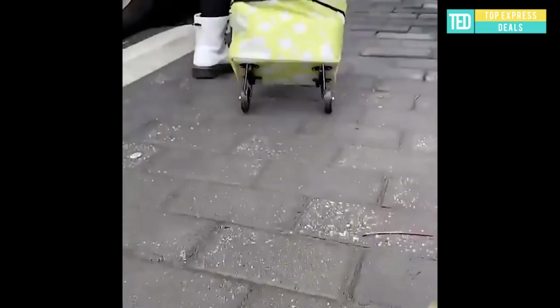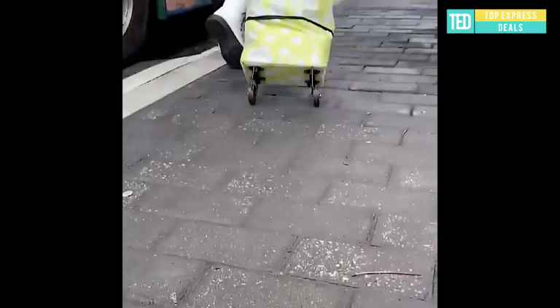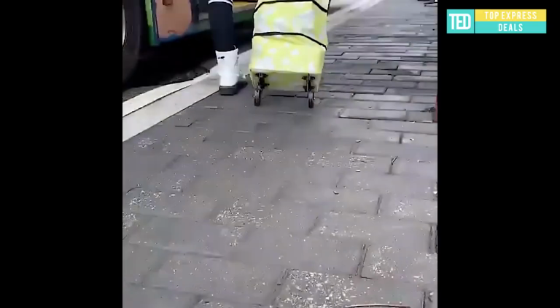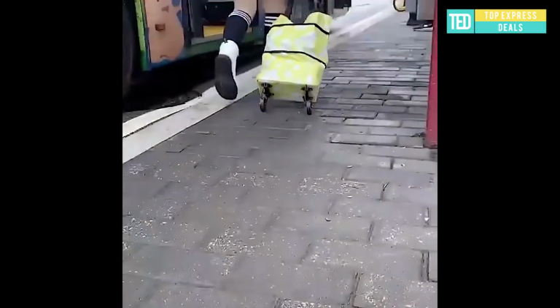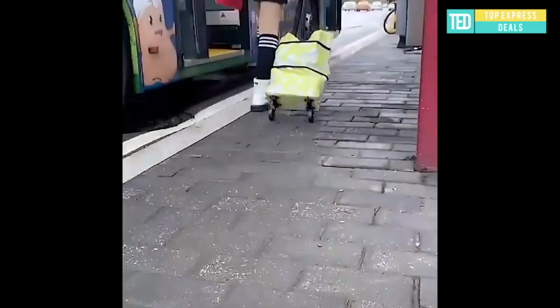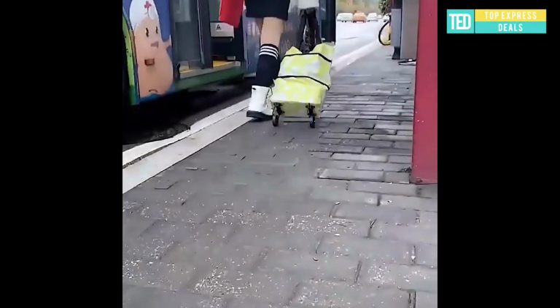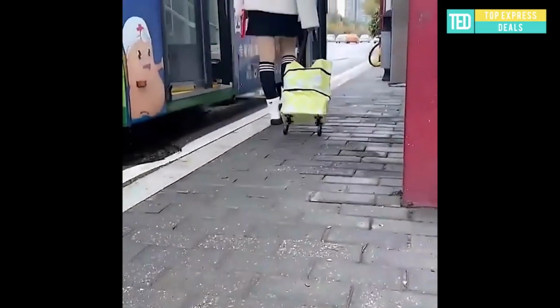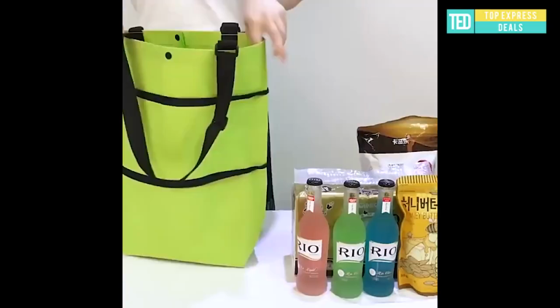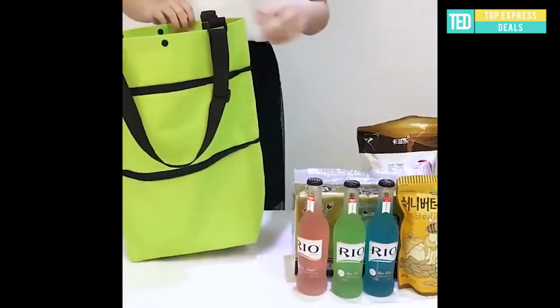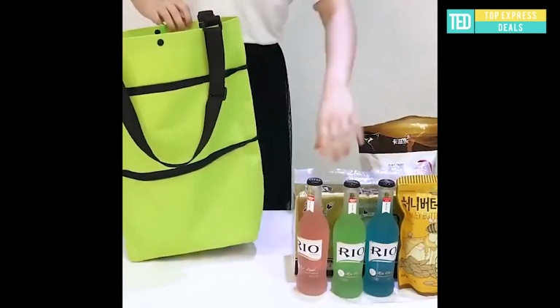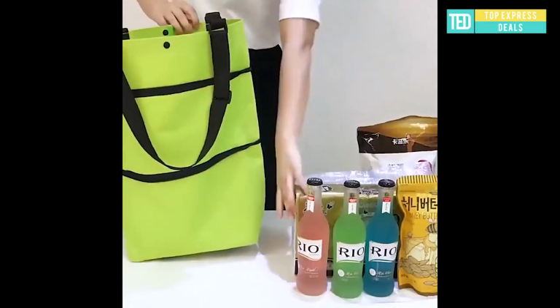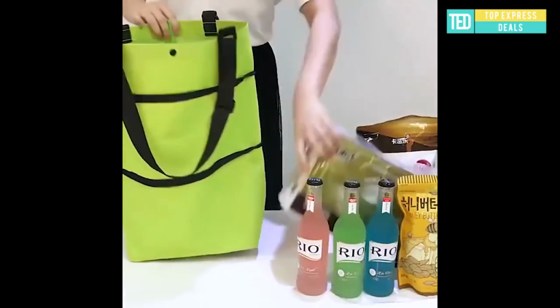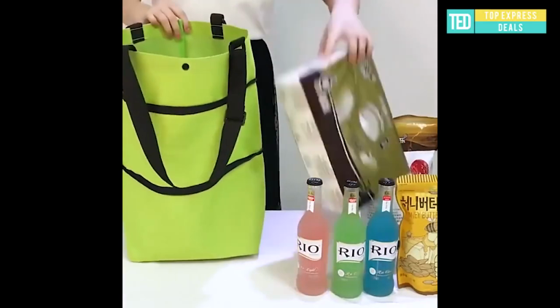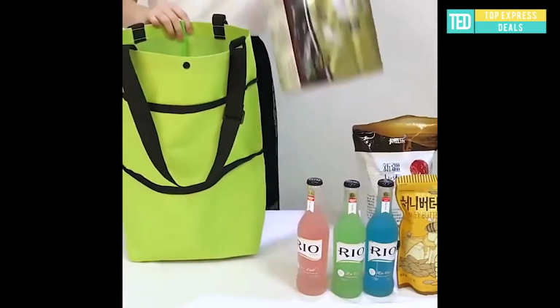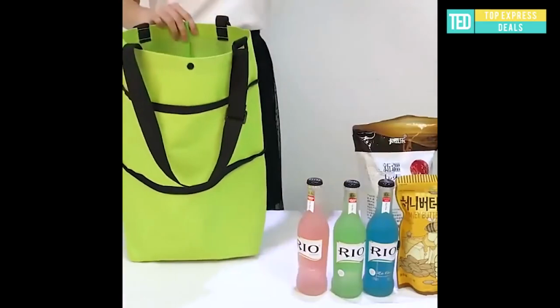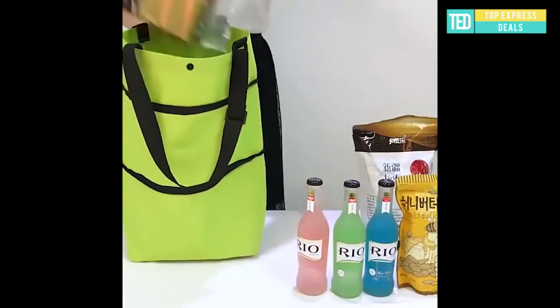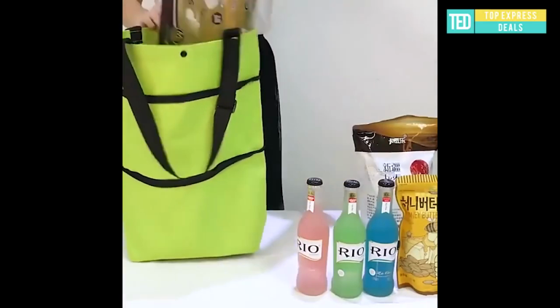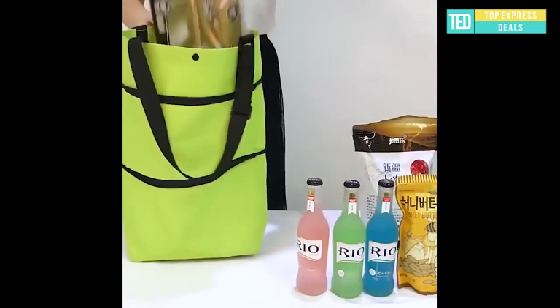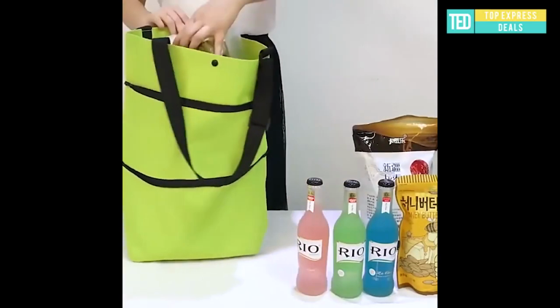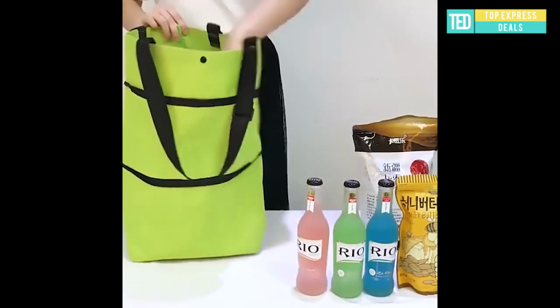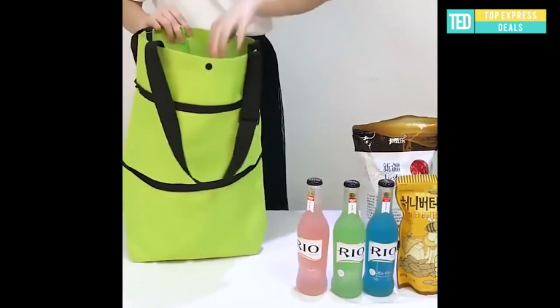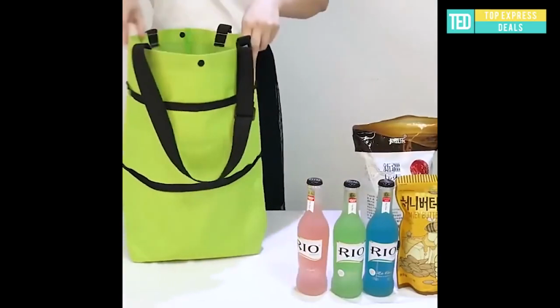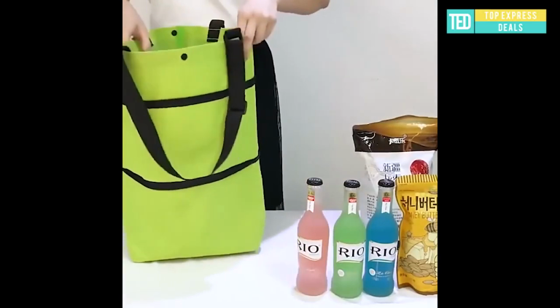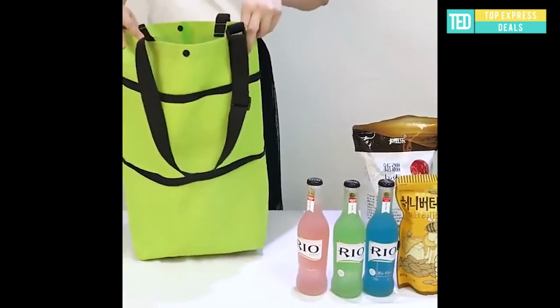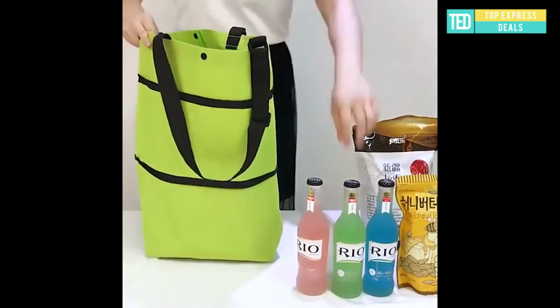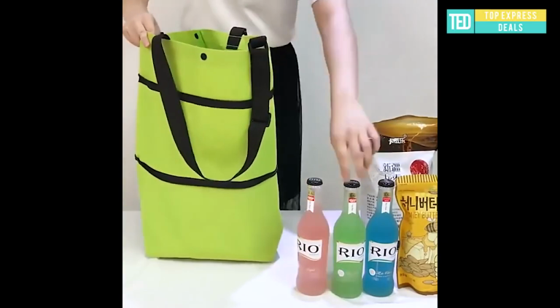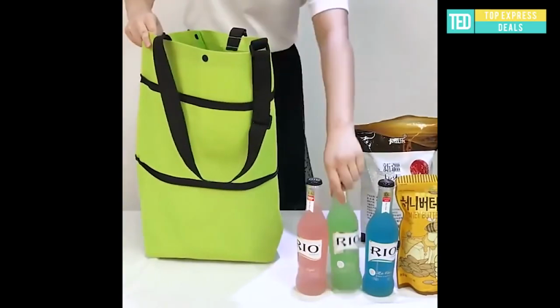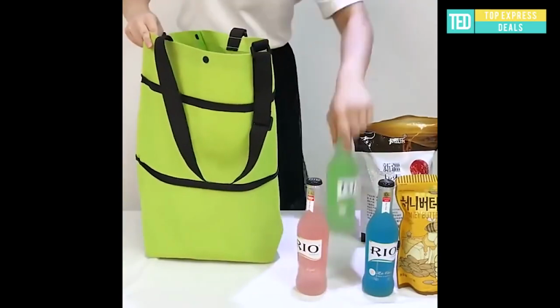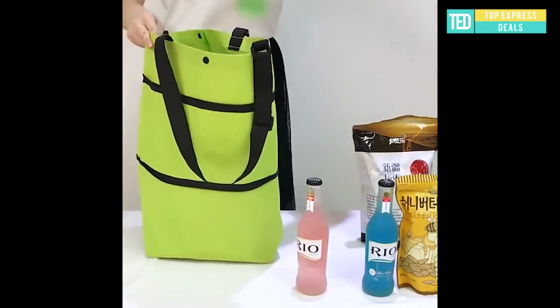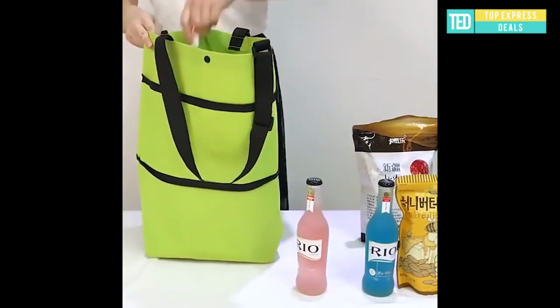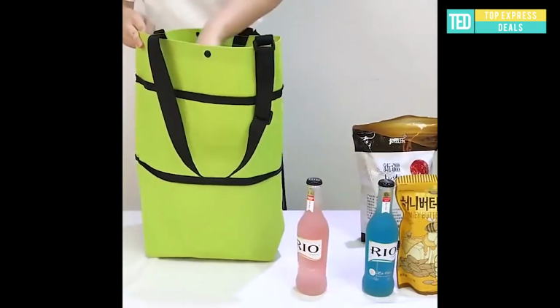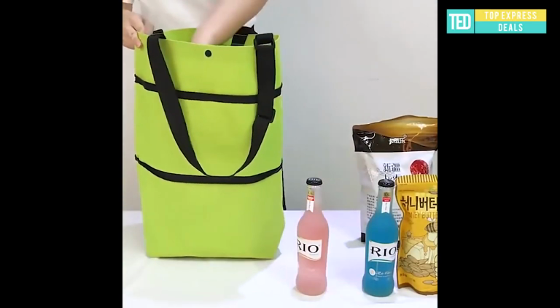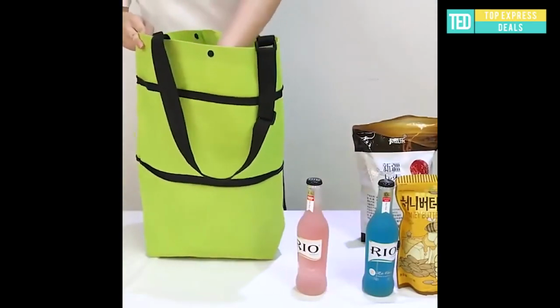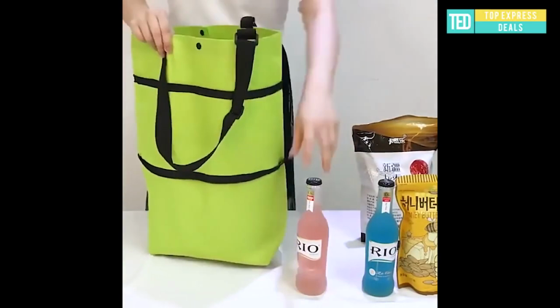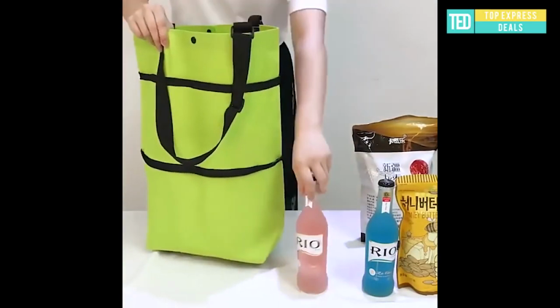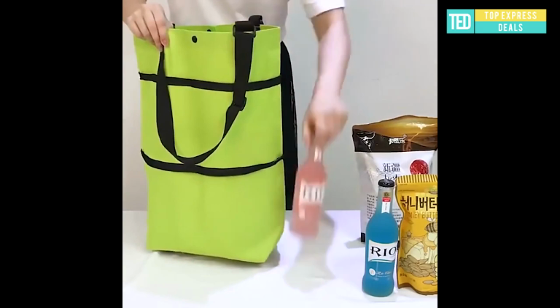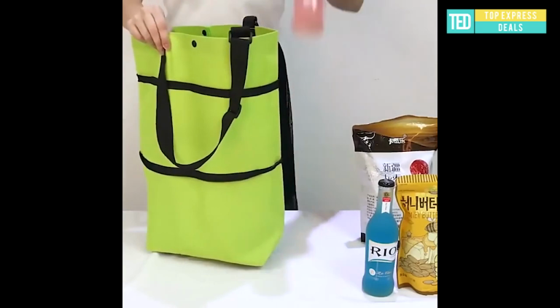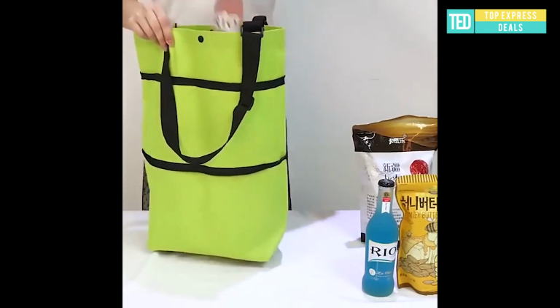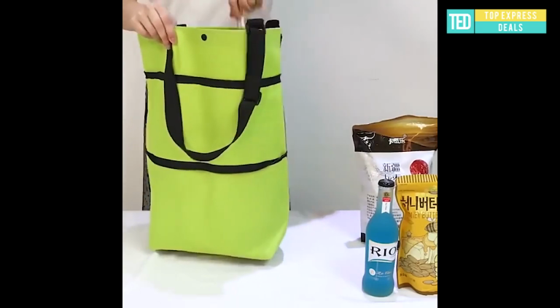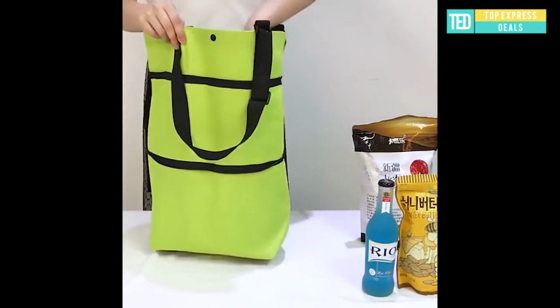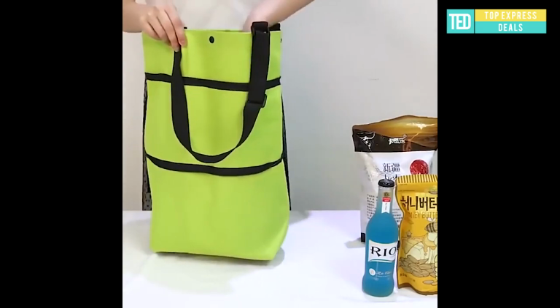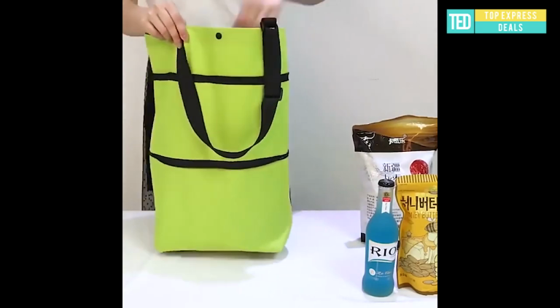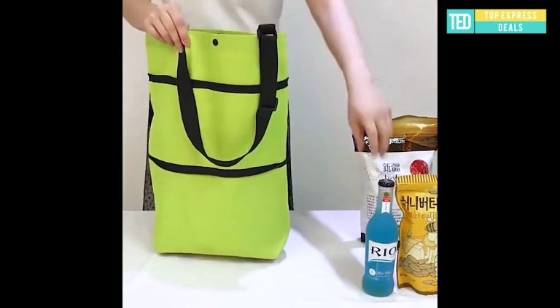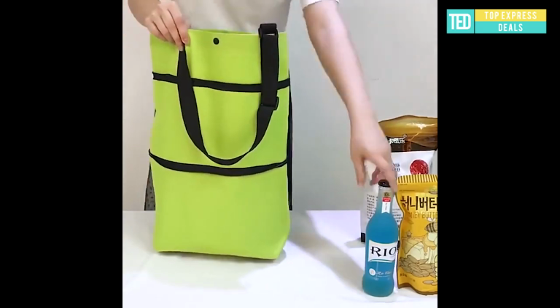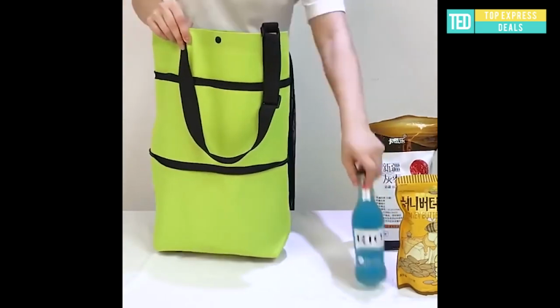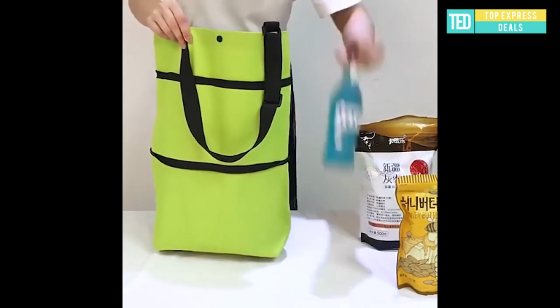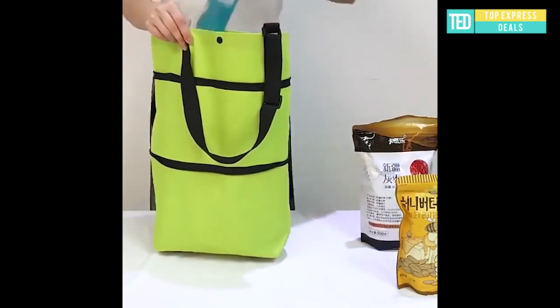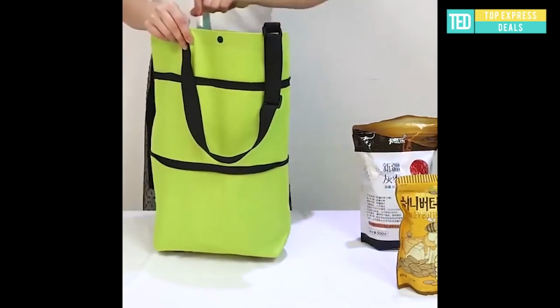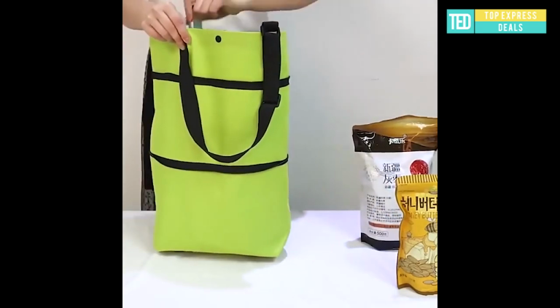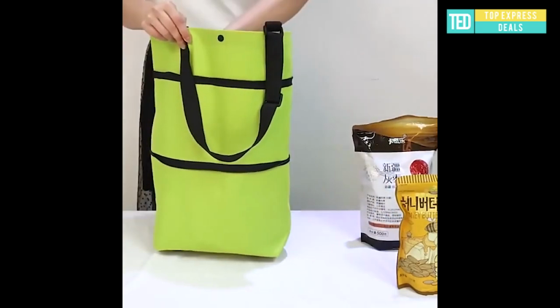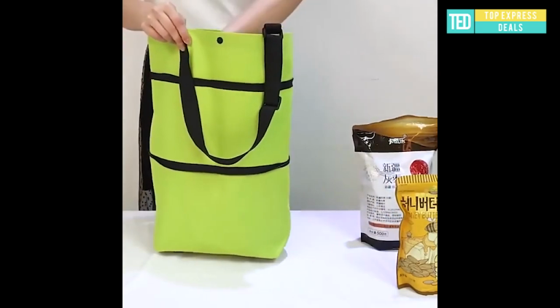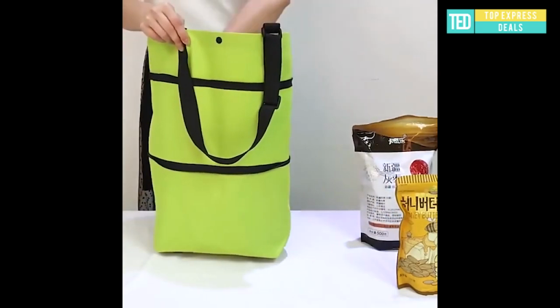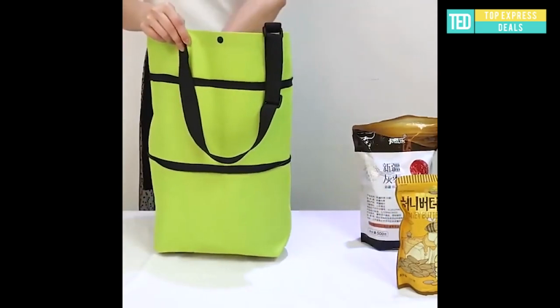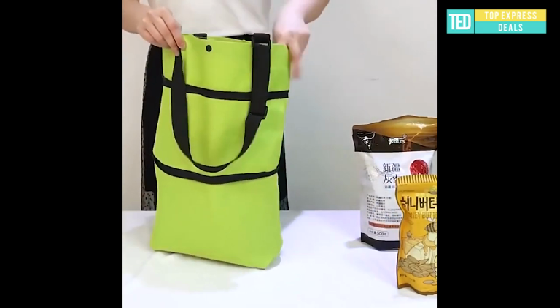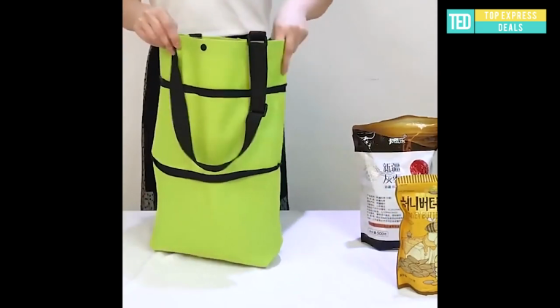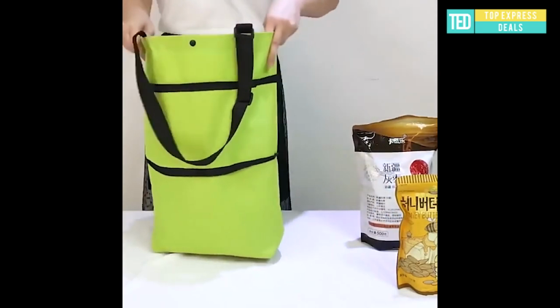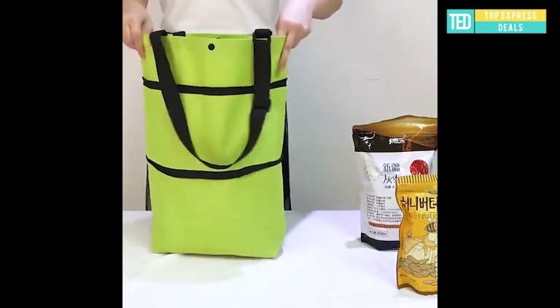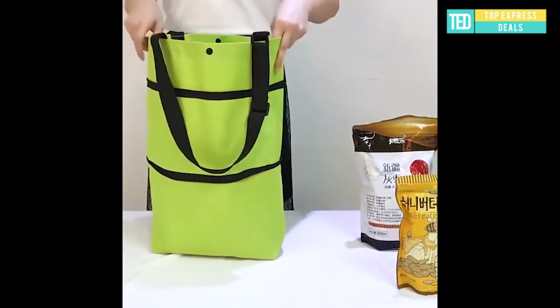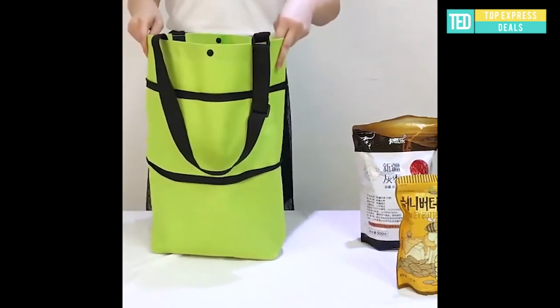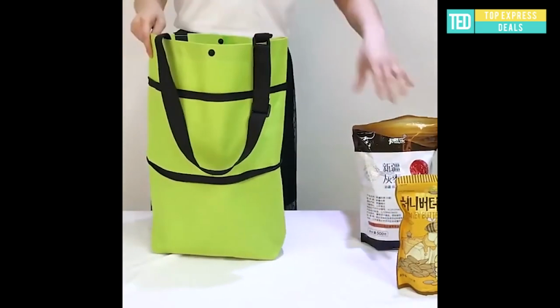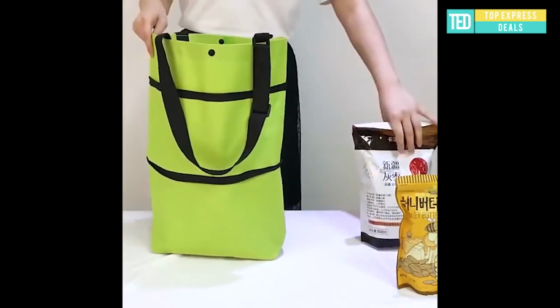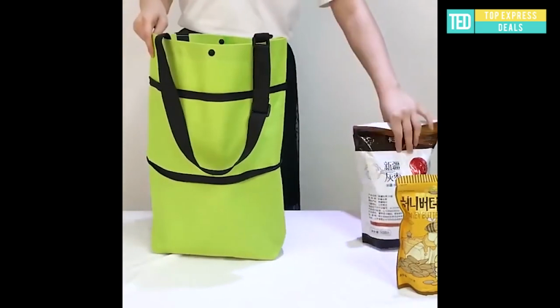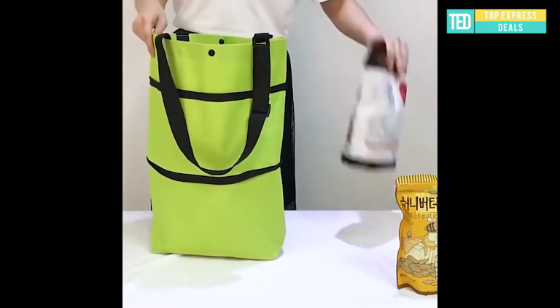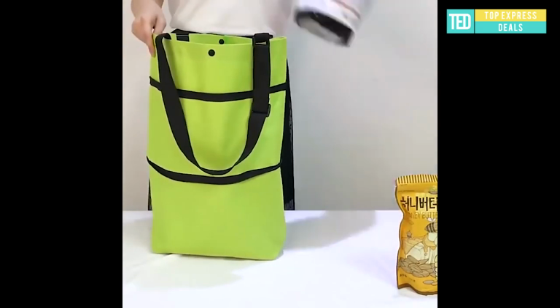It is convenient to carry. The wheels hide under the bag, and you can't really see them without paying attention.